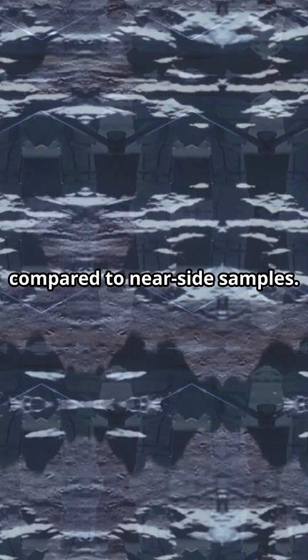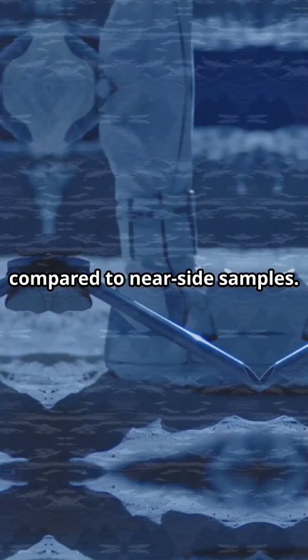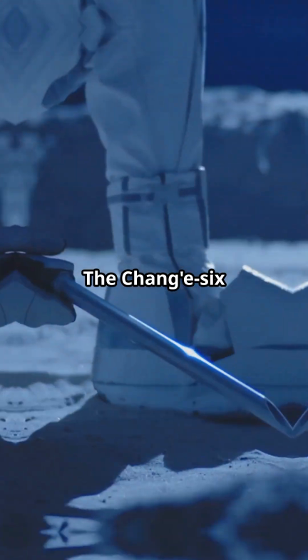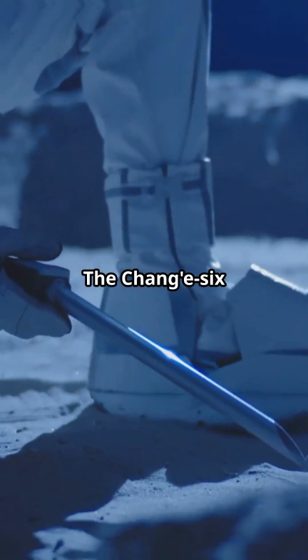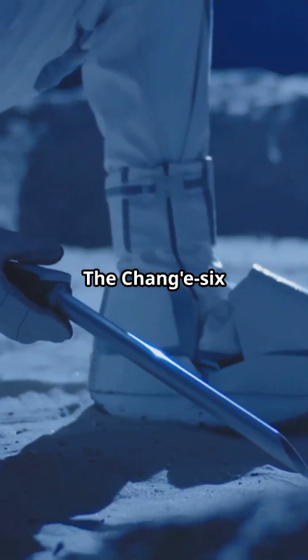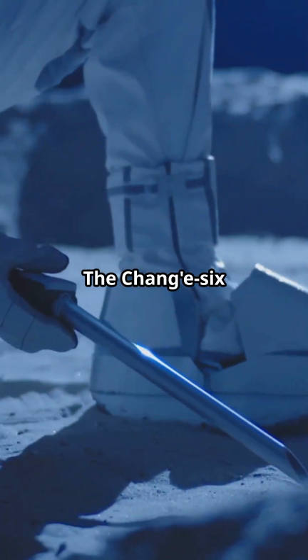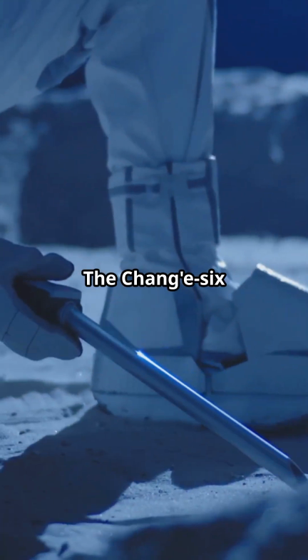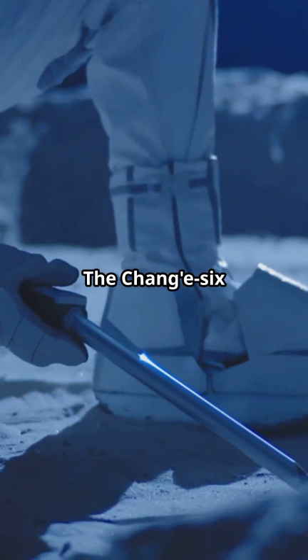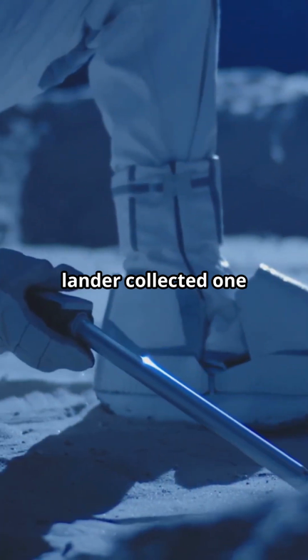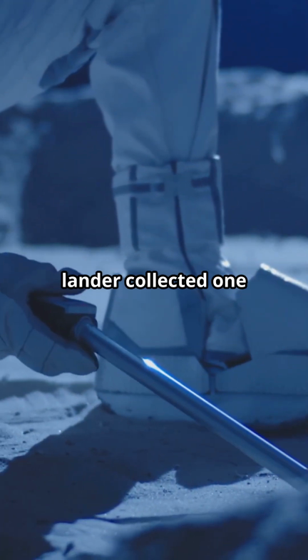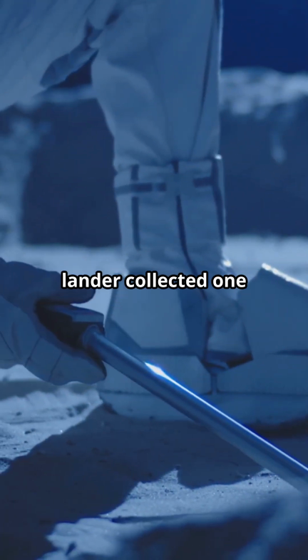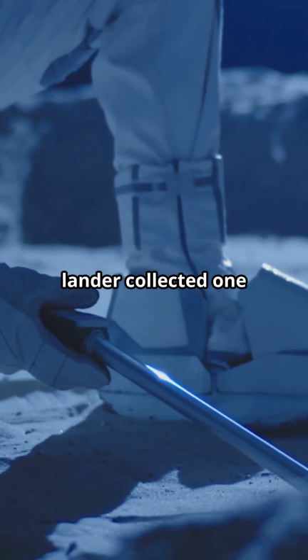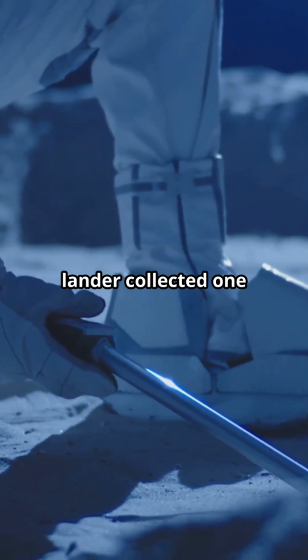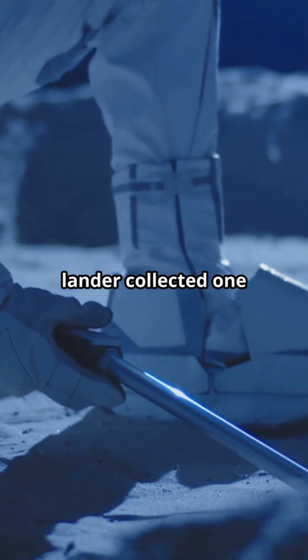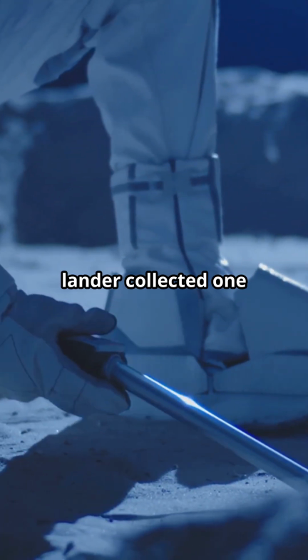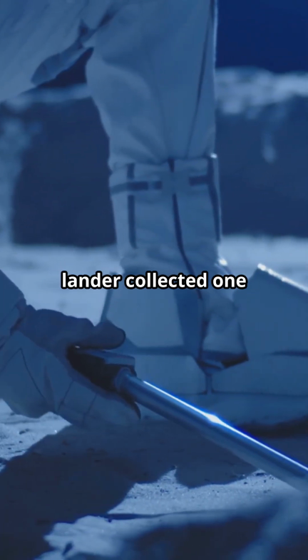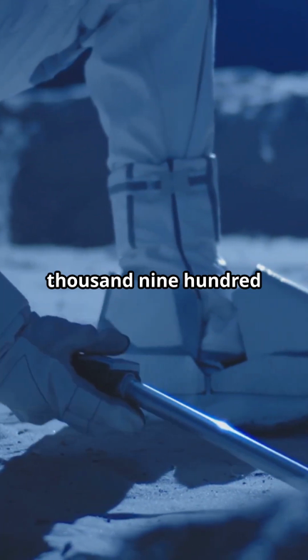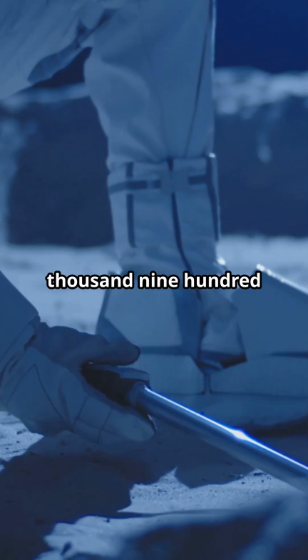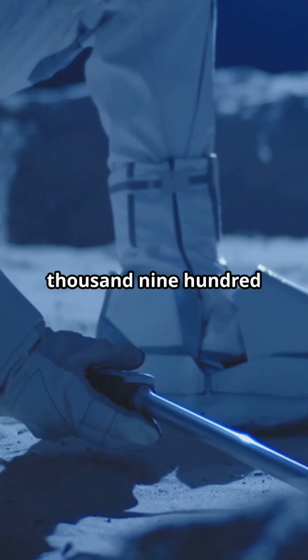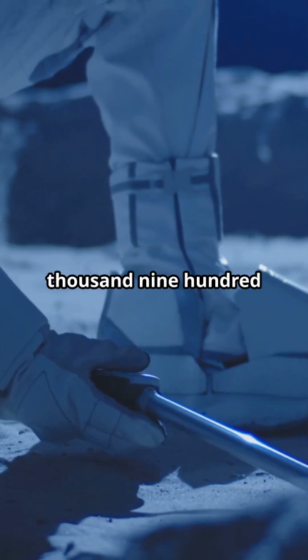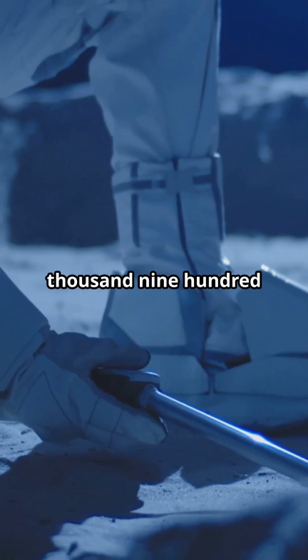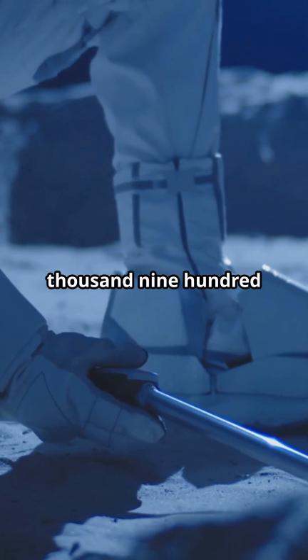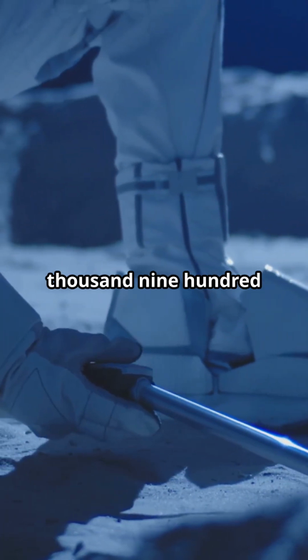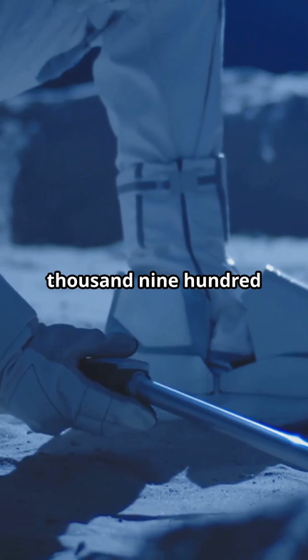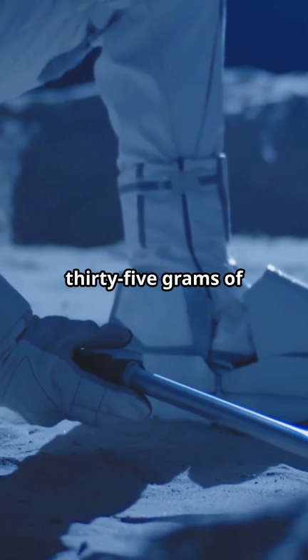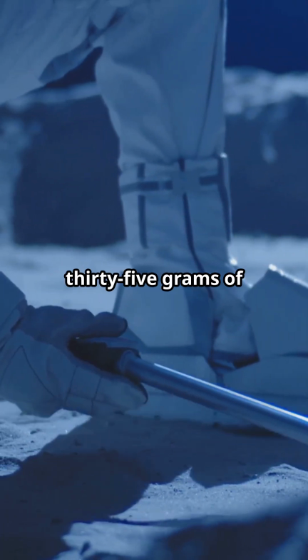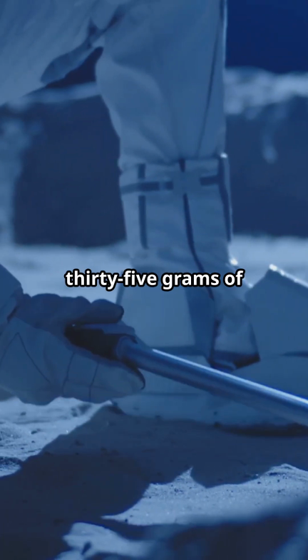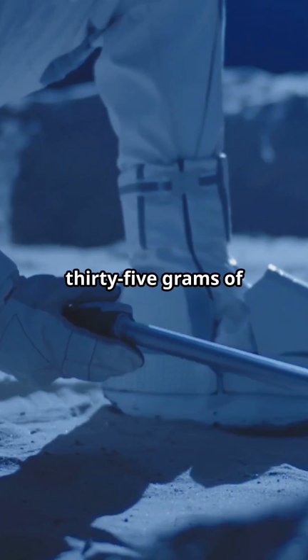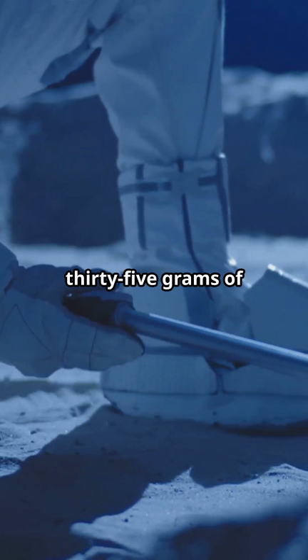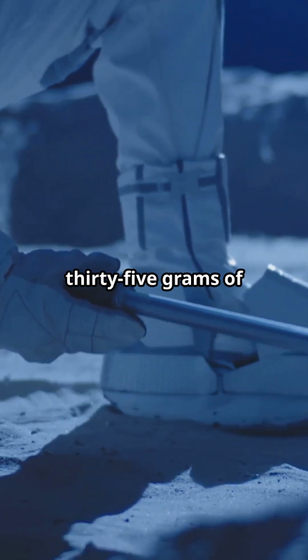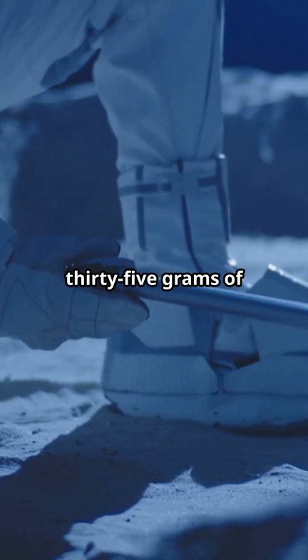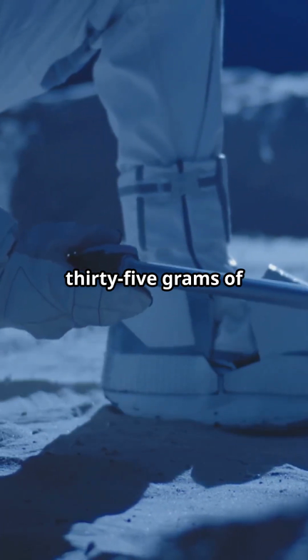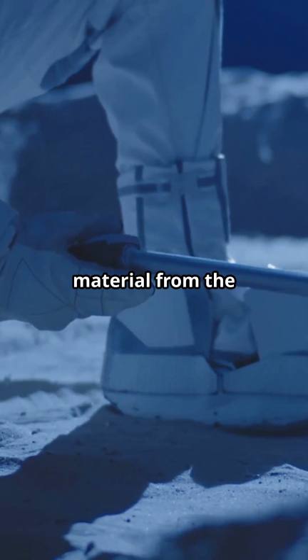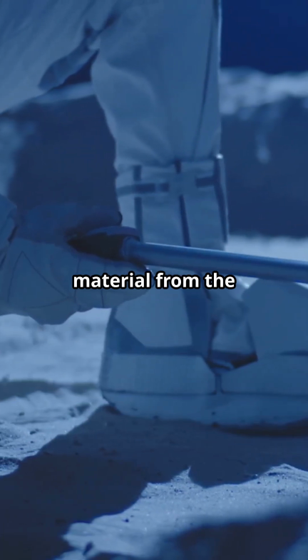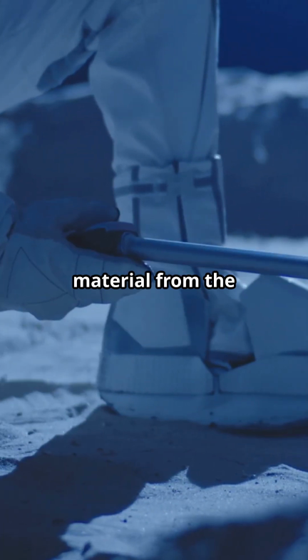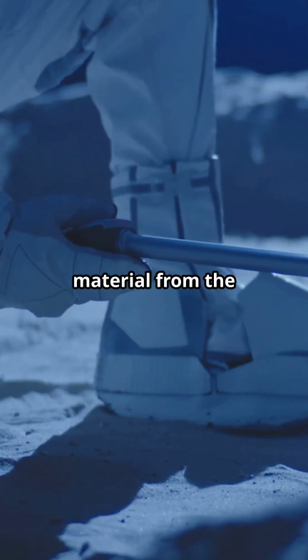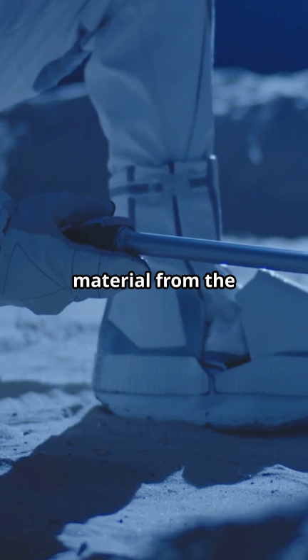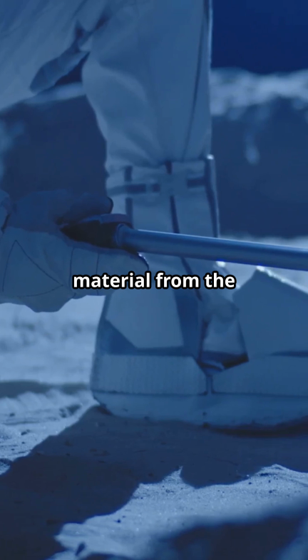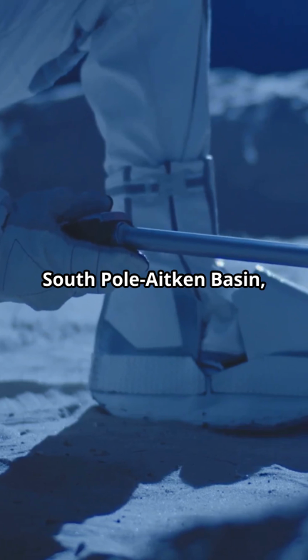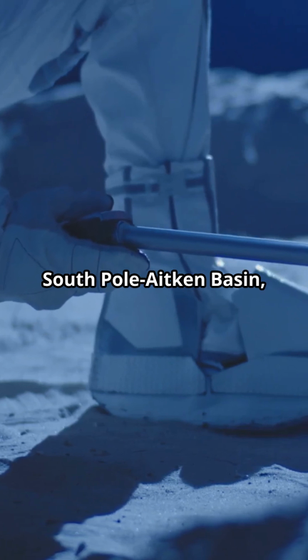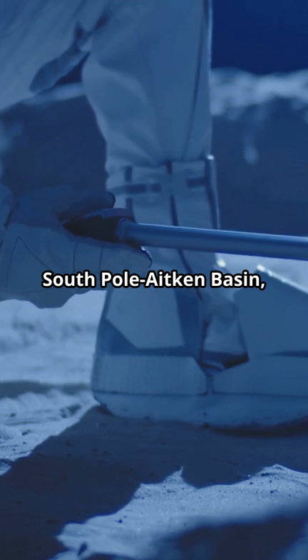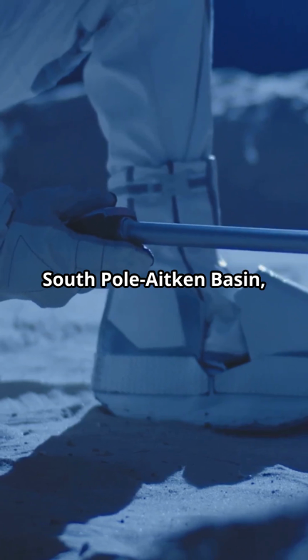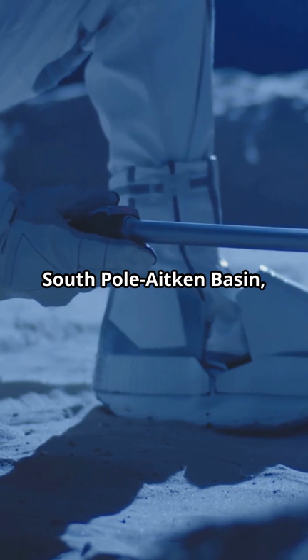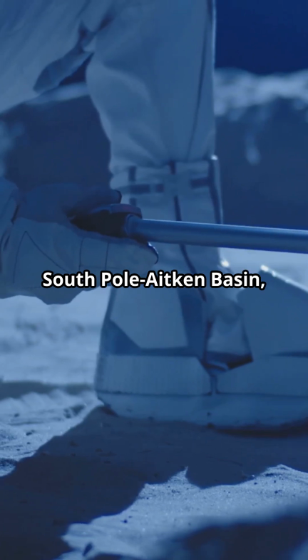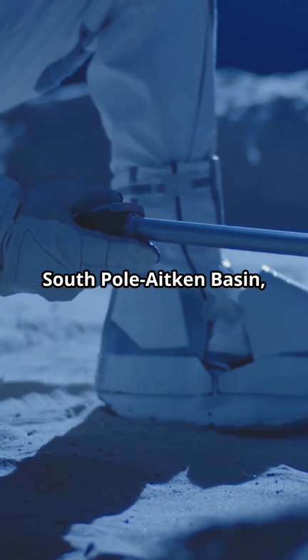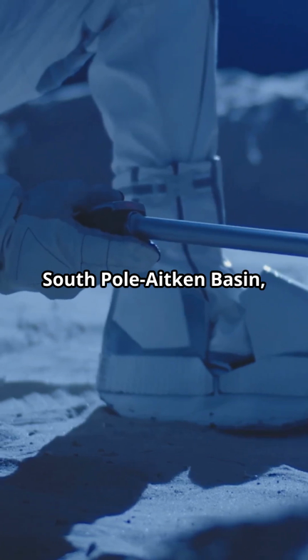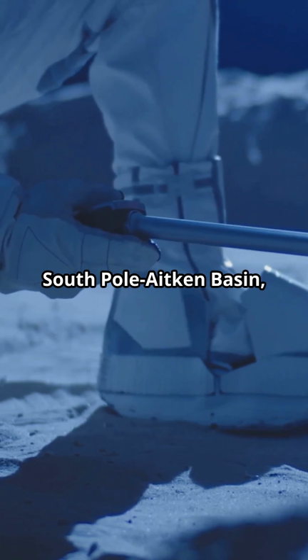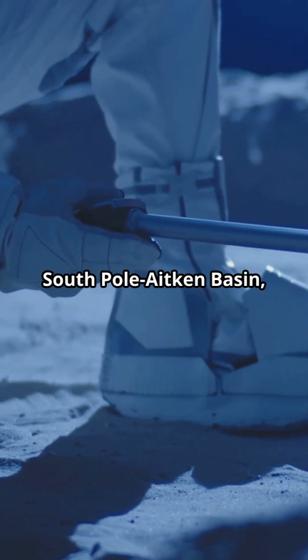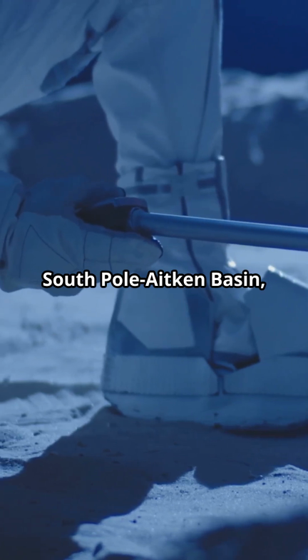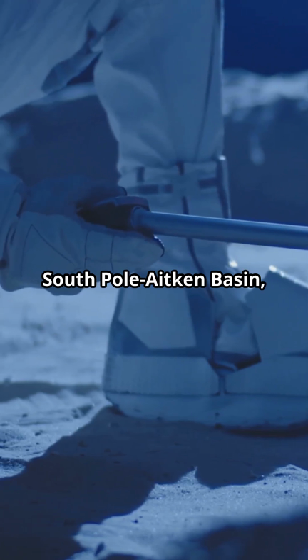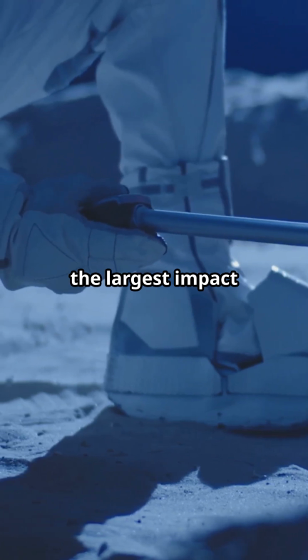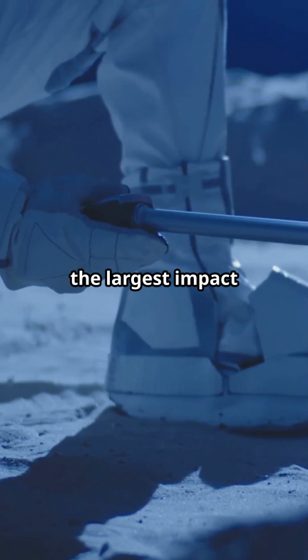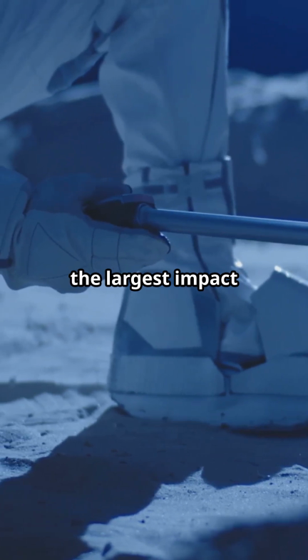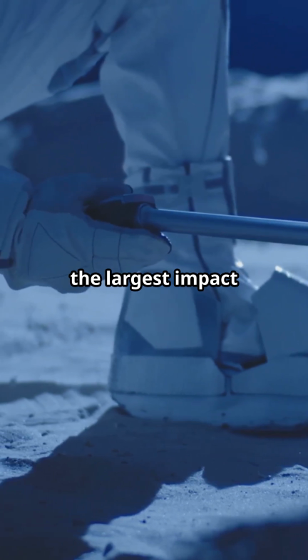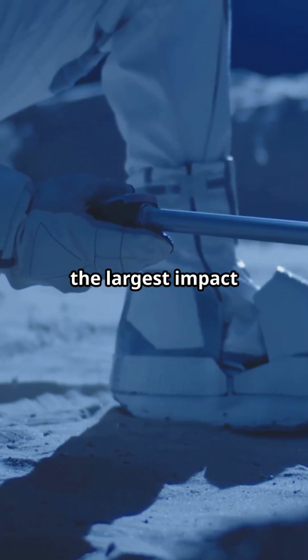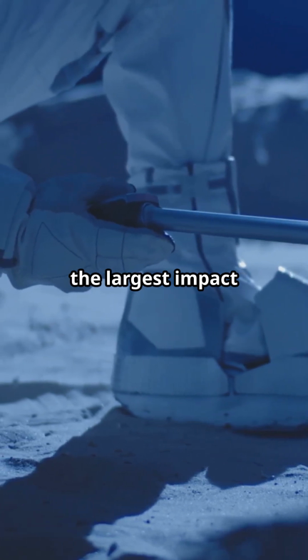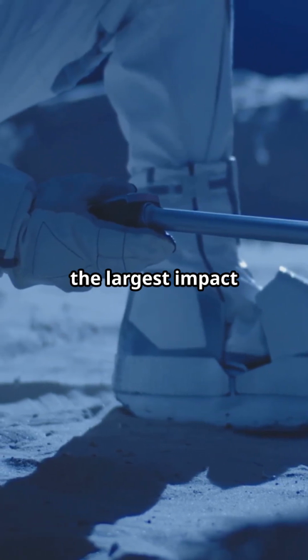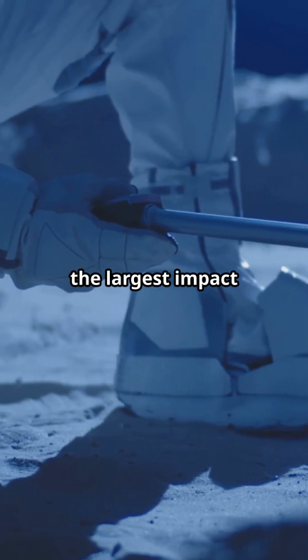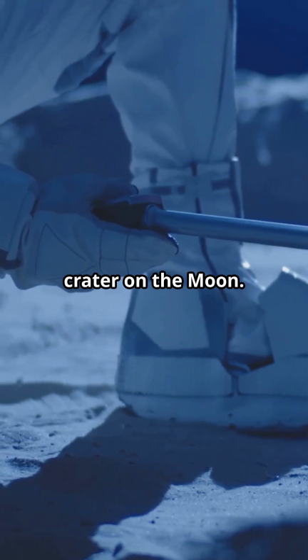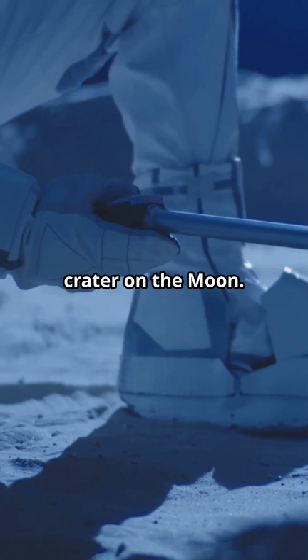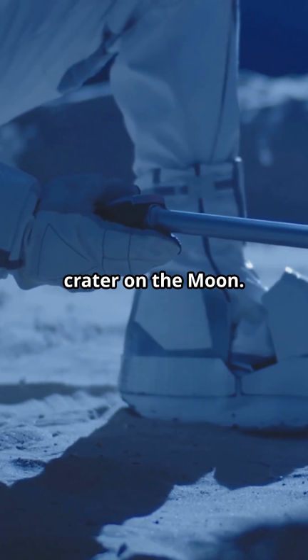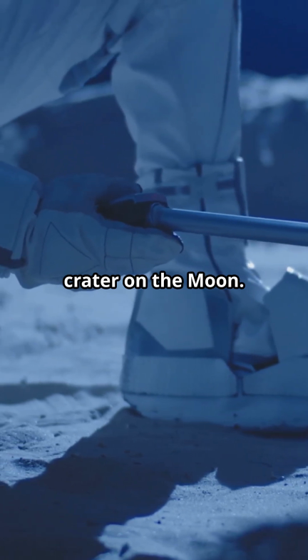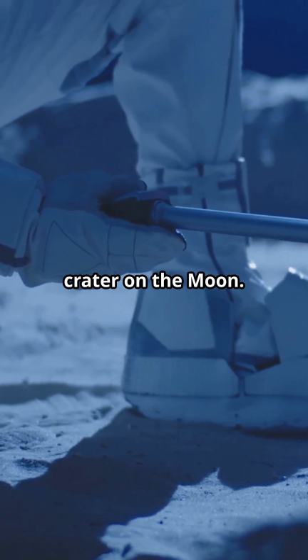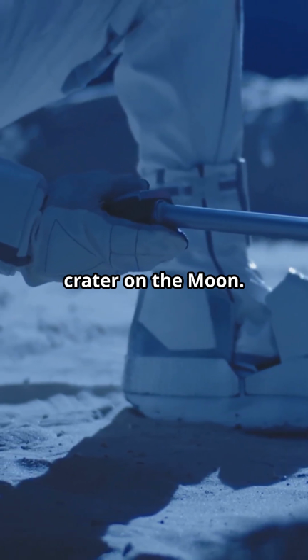The Chang'e 6 lander collected 1,935 grams of material from the South Pole-Aitken Basin, the largest impact crater on the moon.